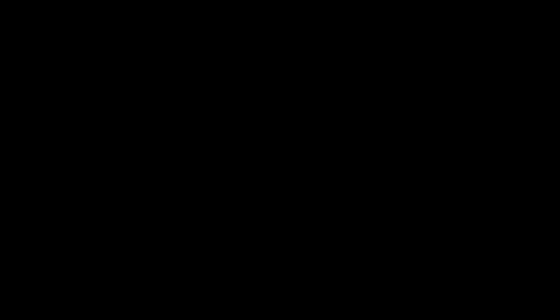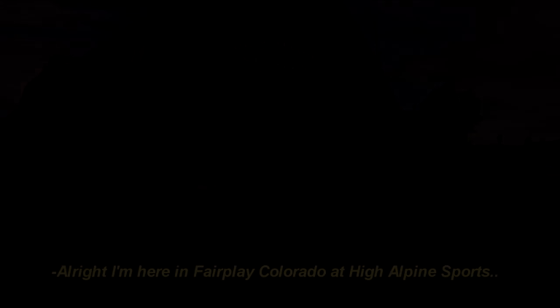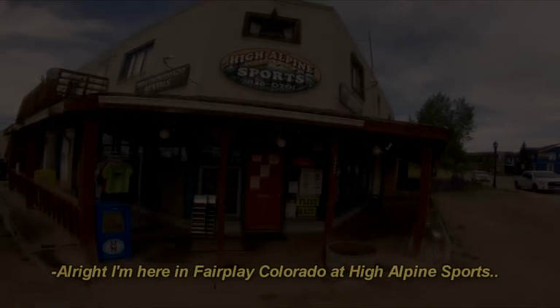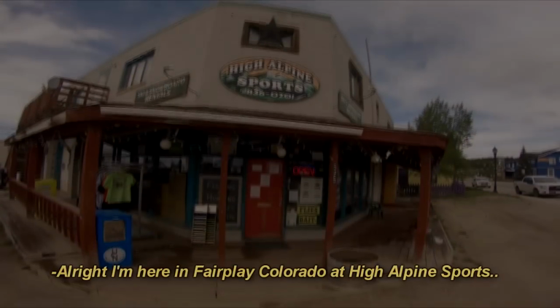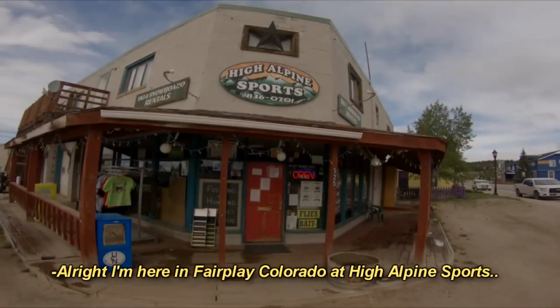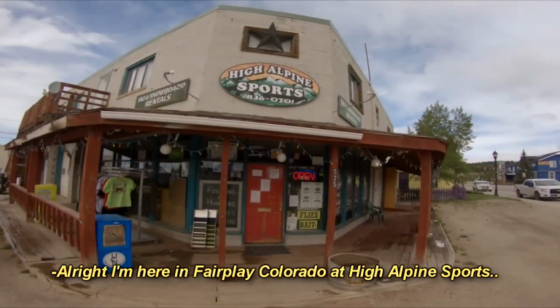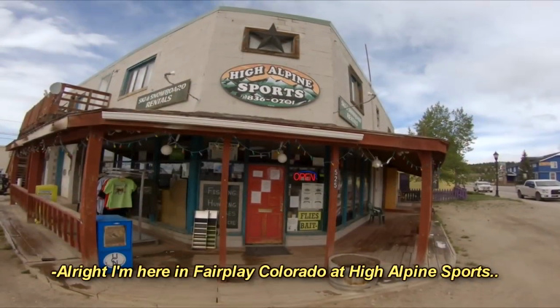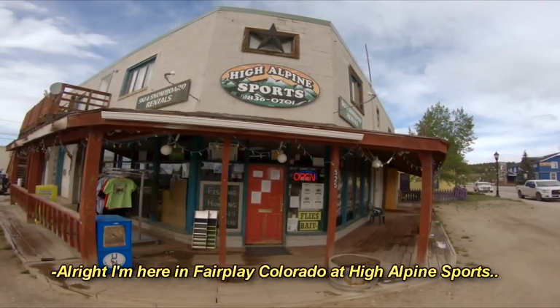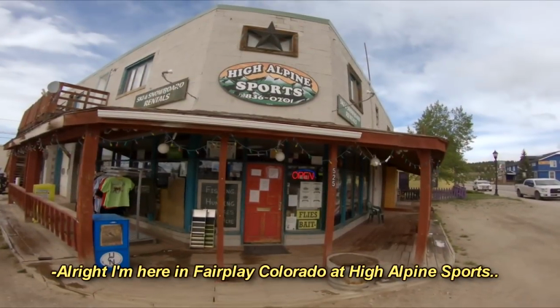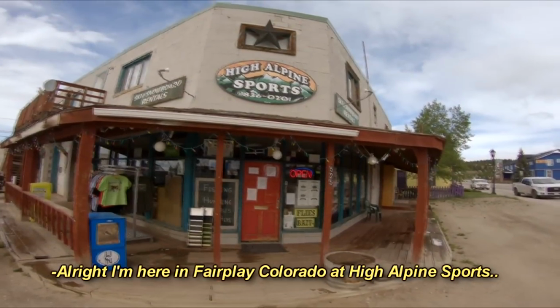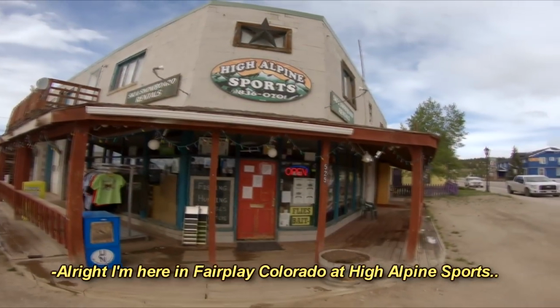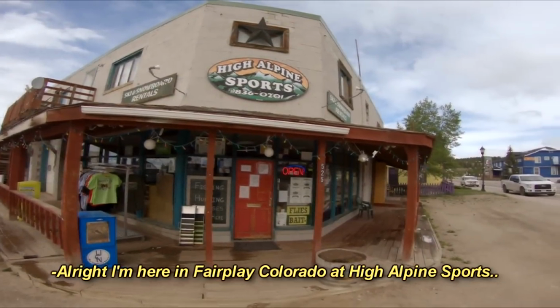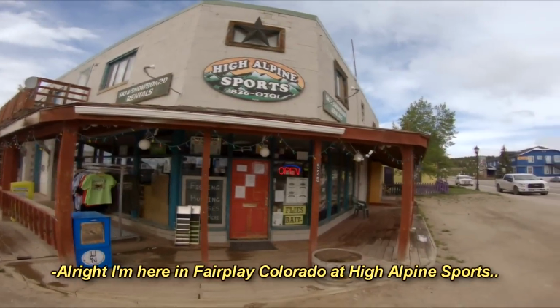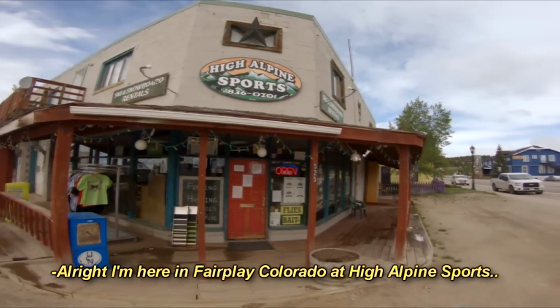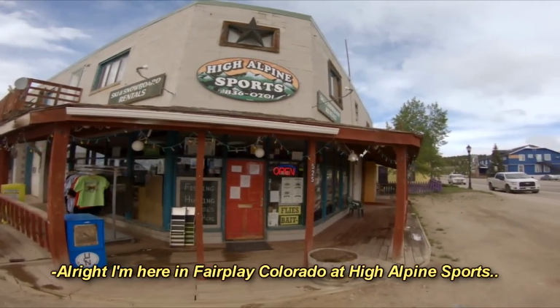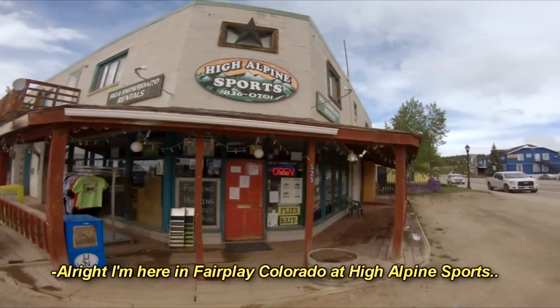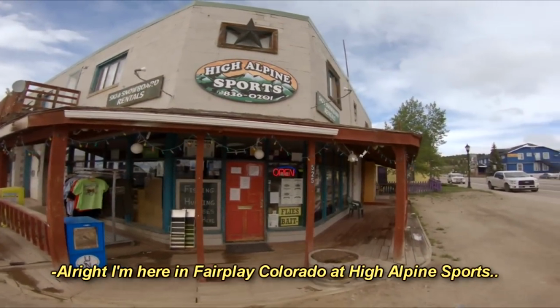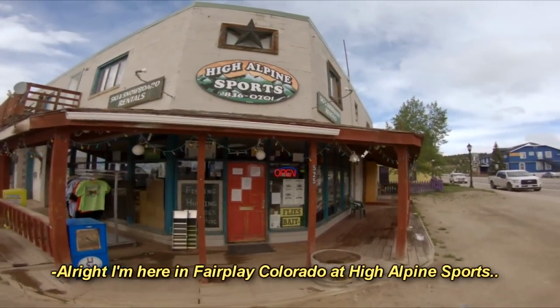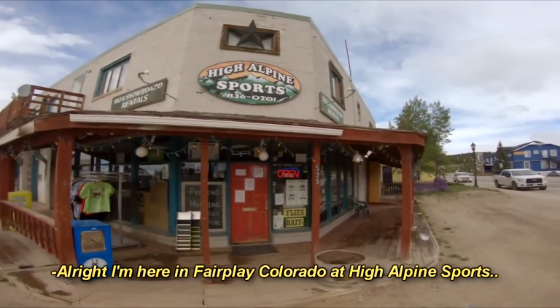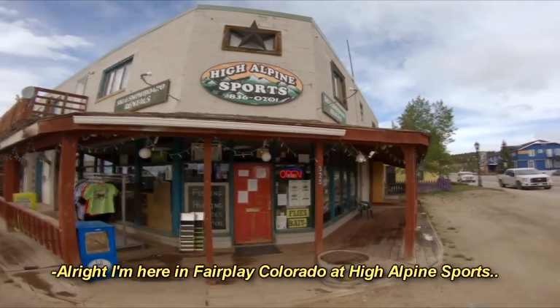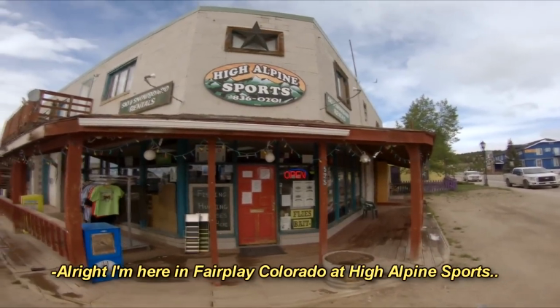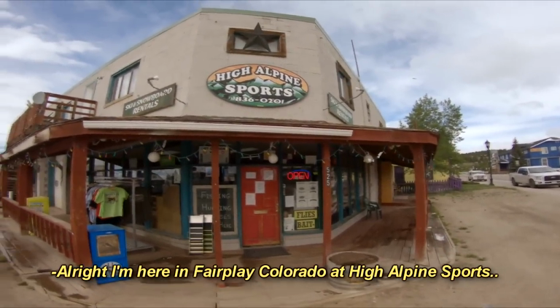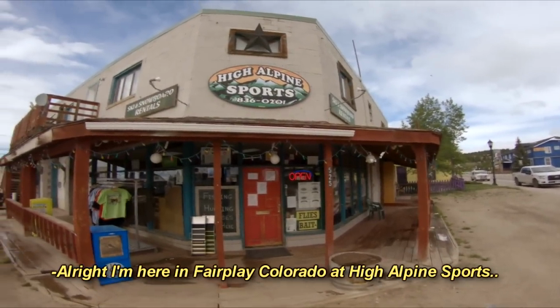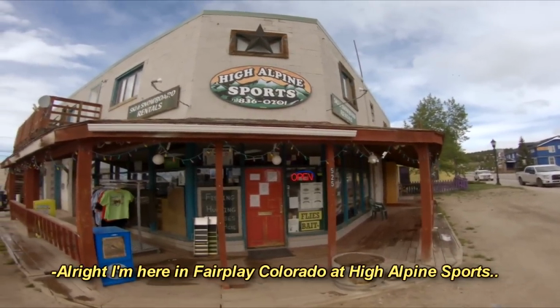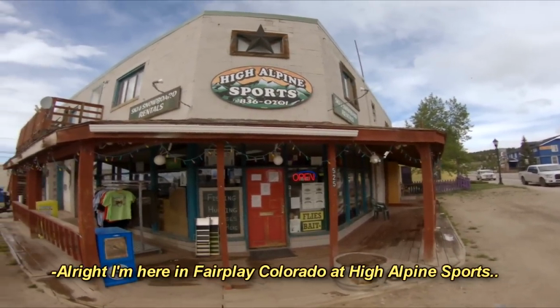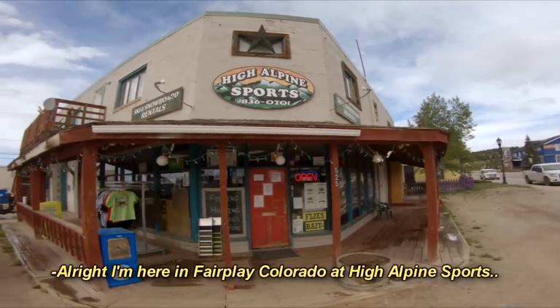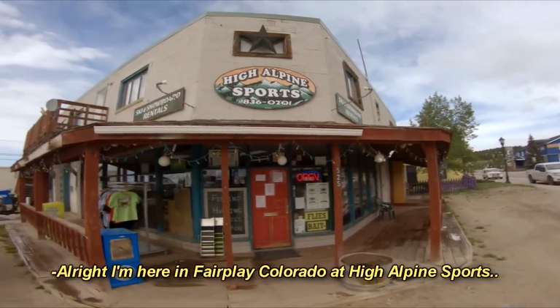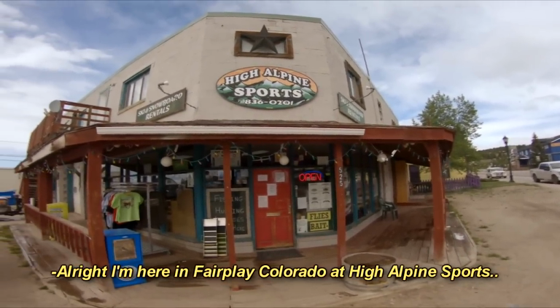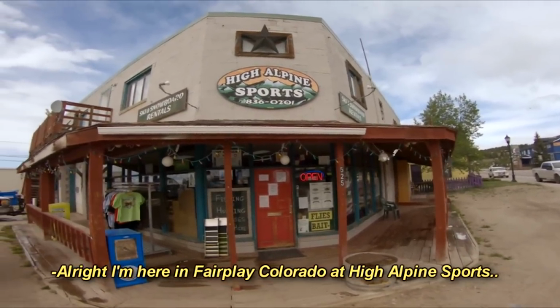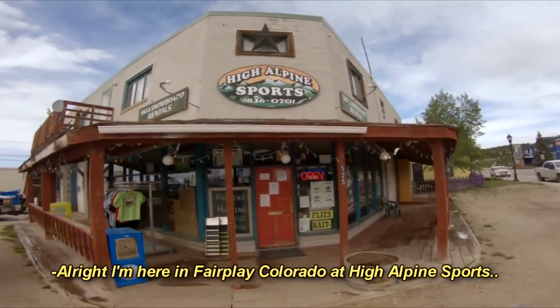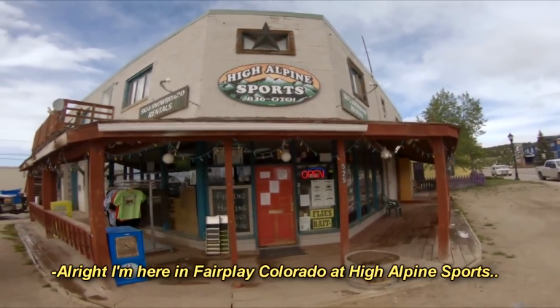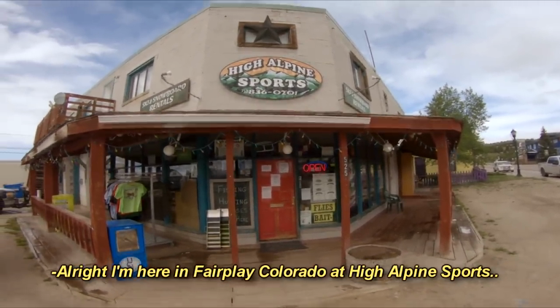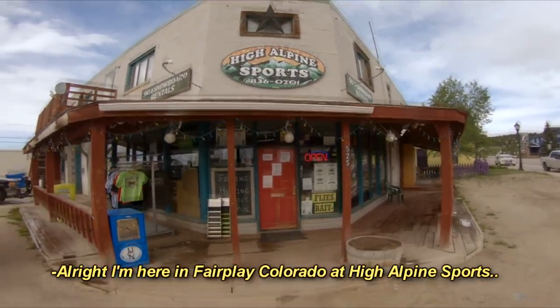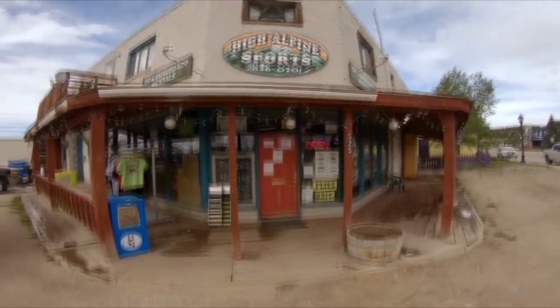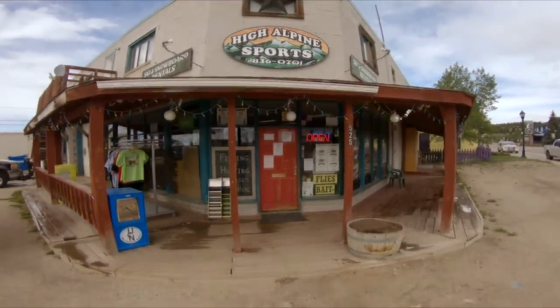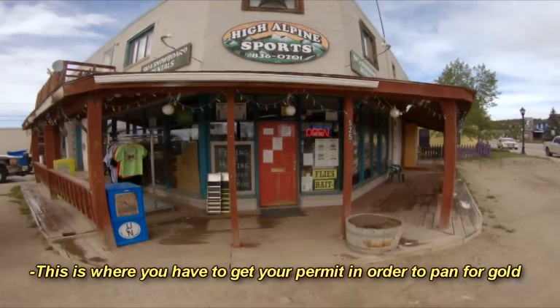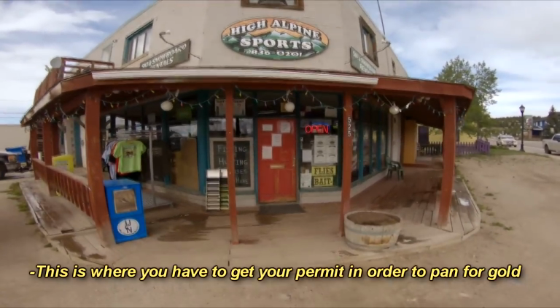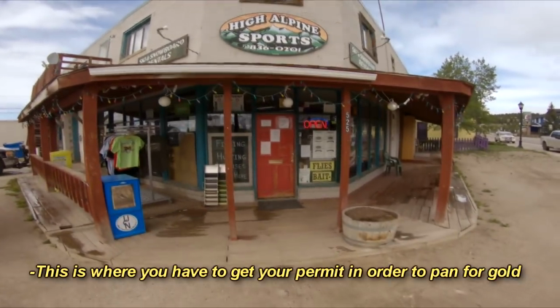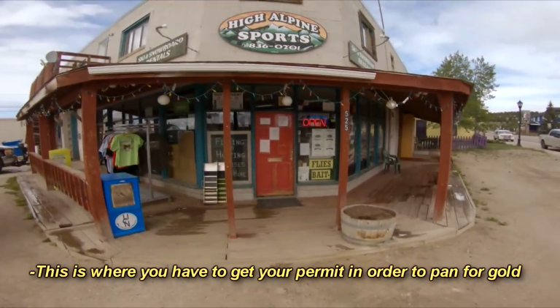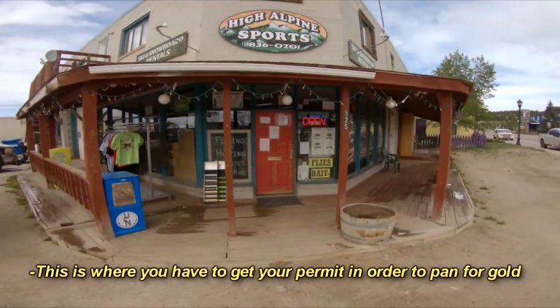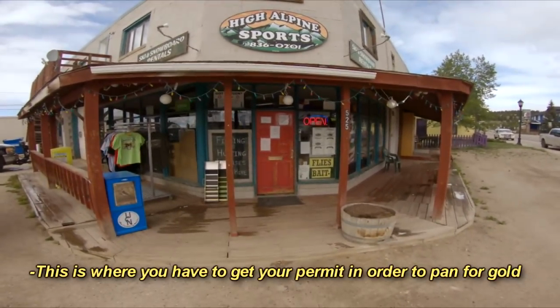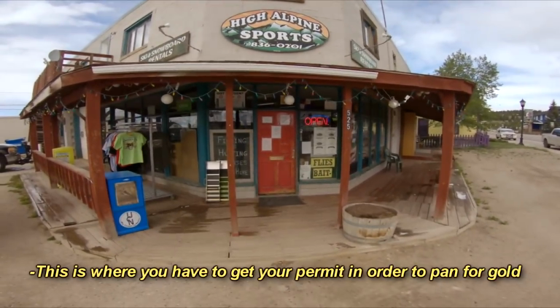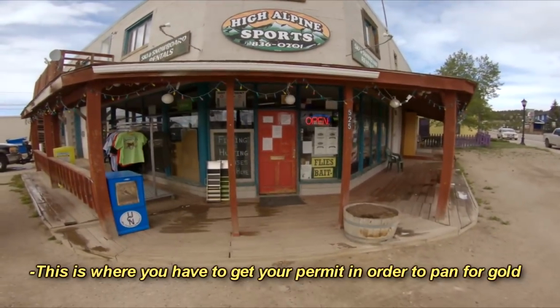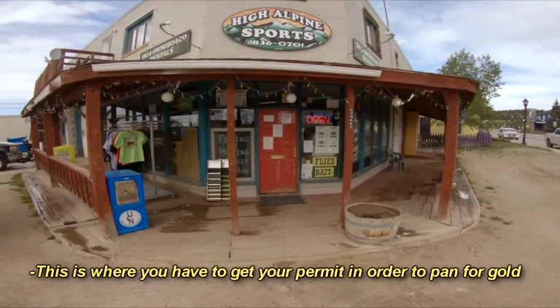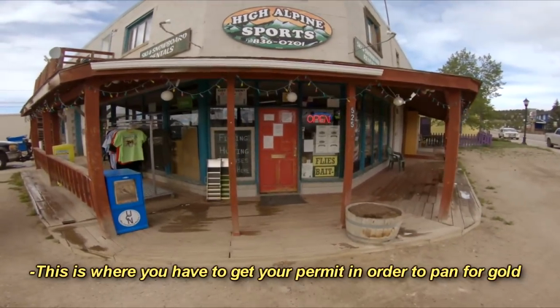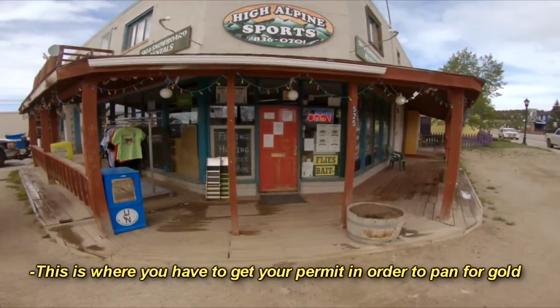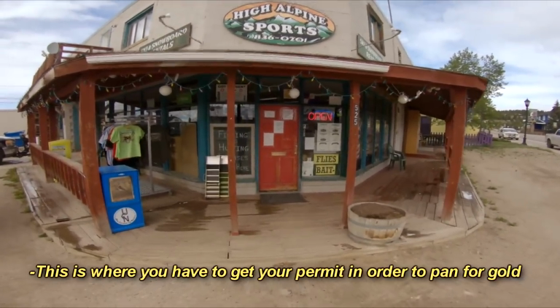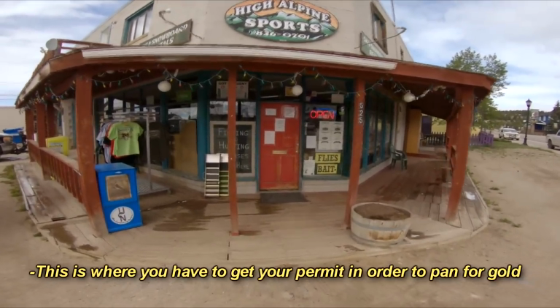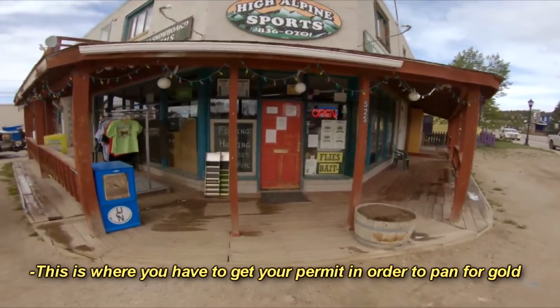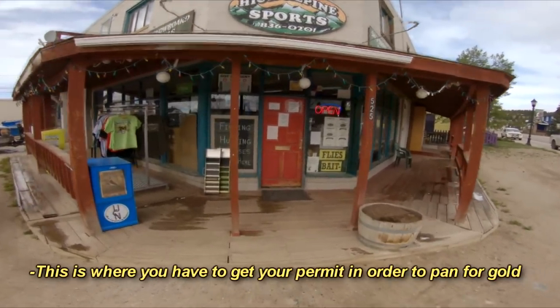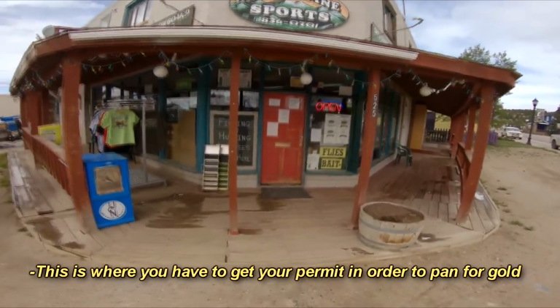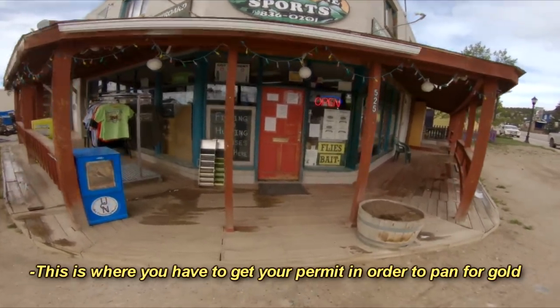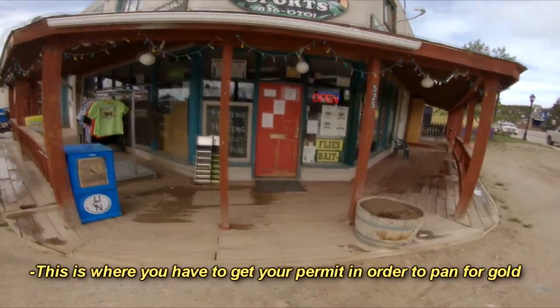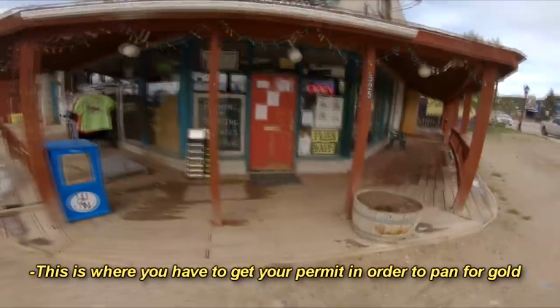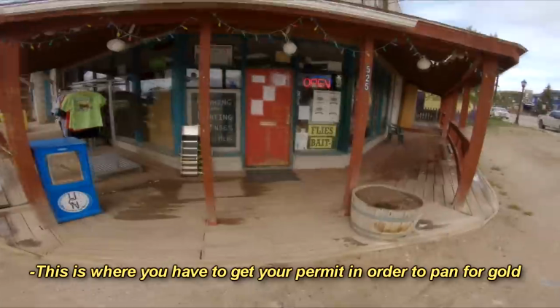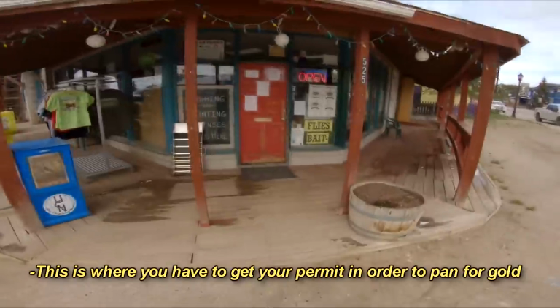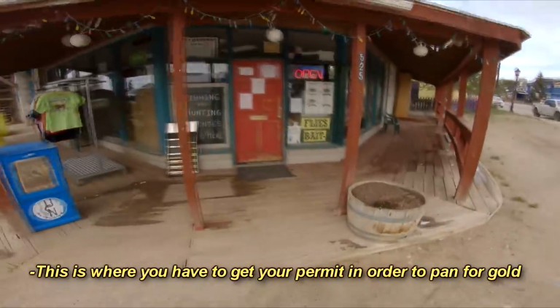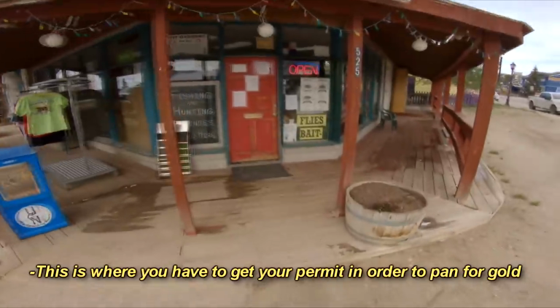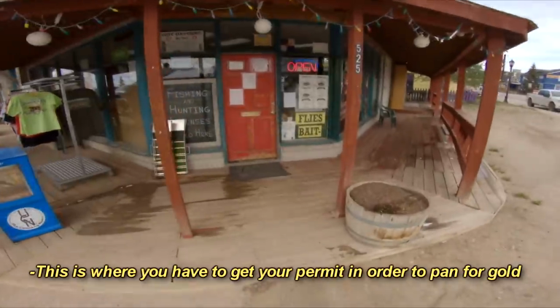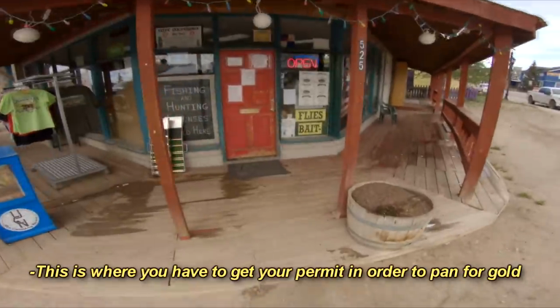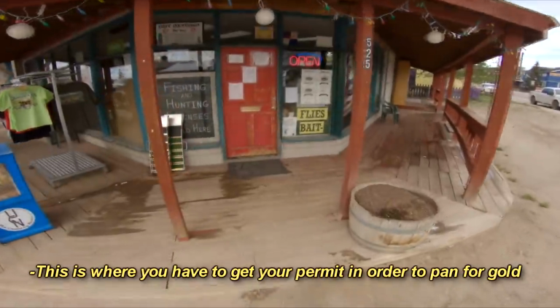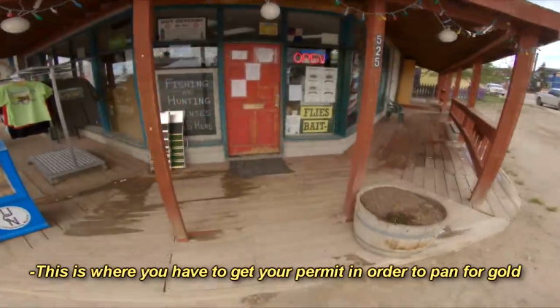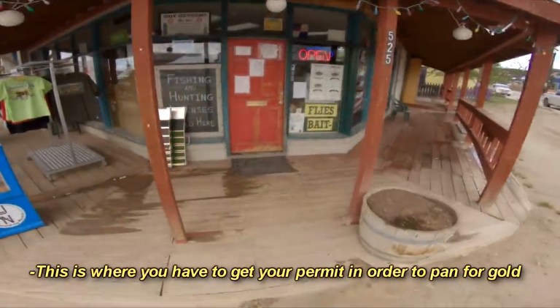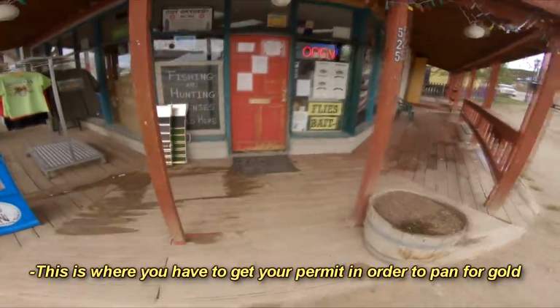I'm here in Fair Play, Colorado at High Alpine Sports. This is where you have to get your permit in order to pan for gold.